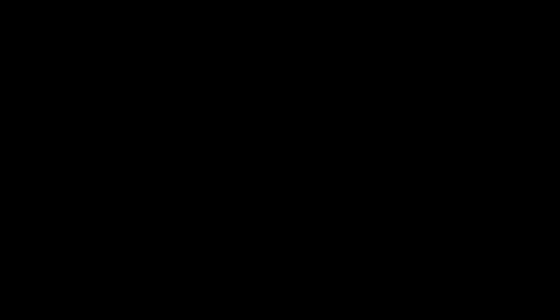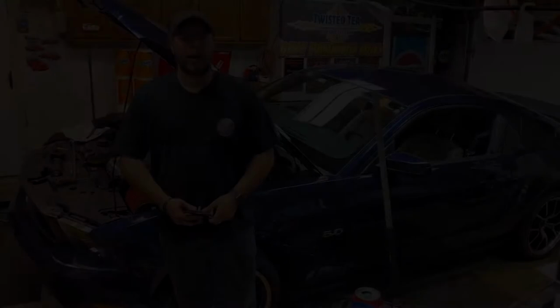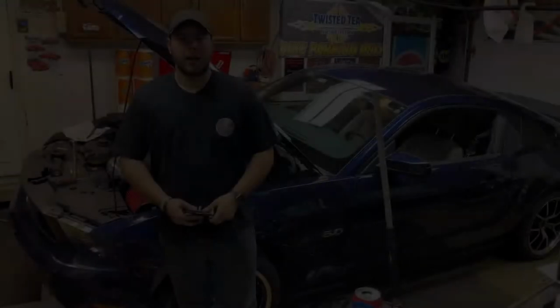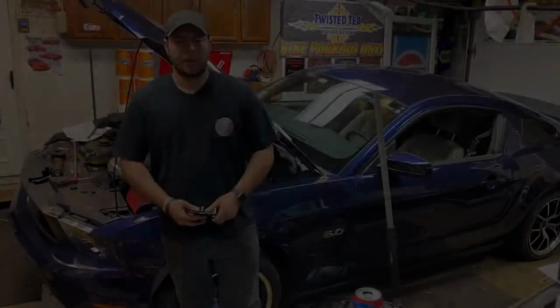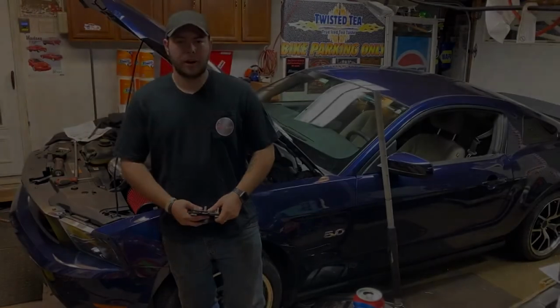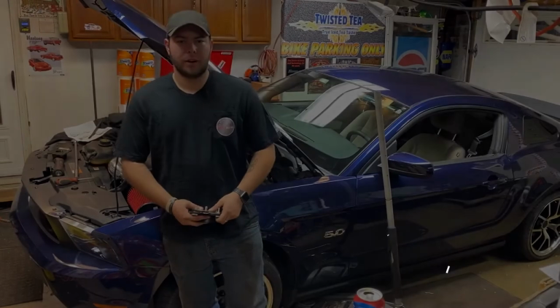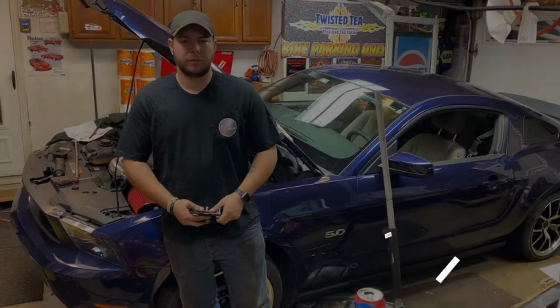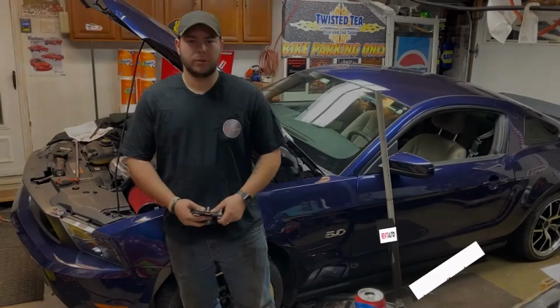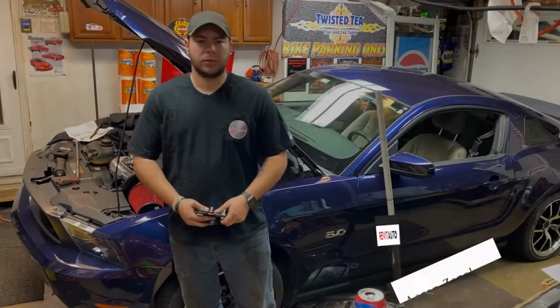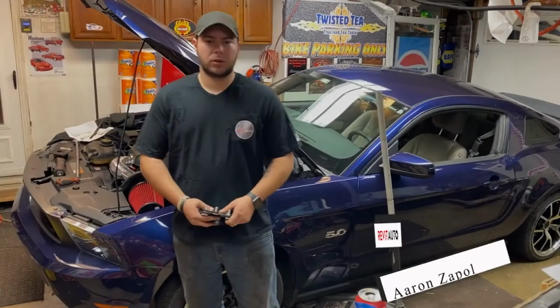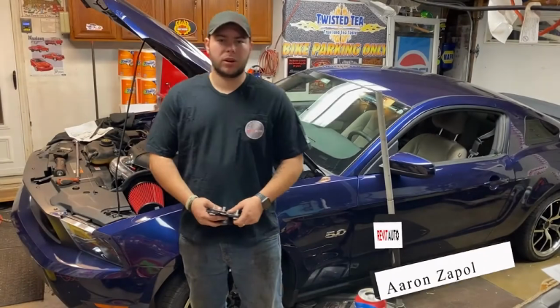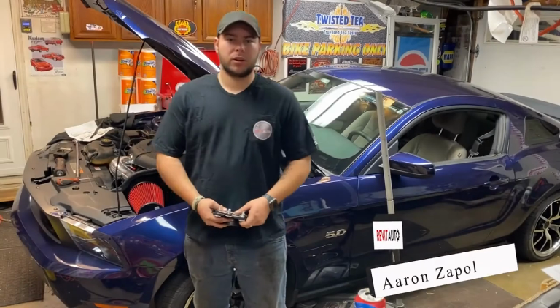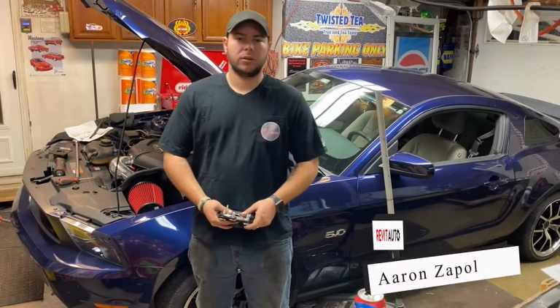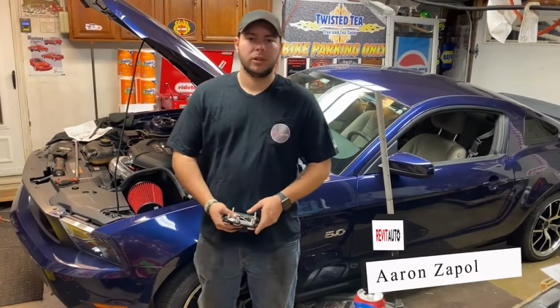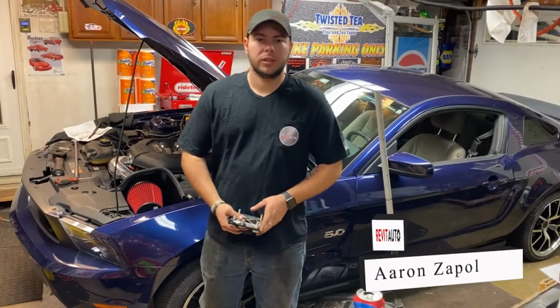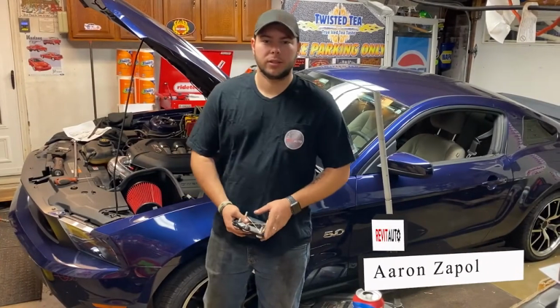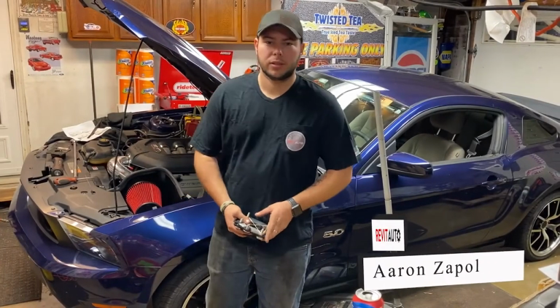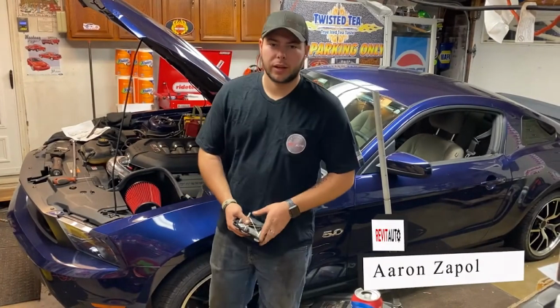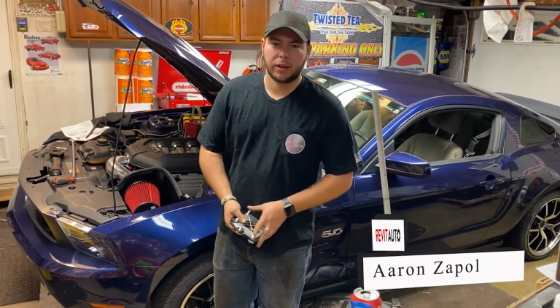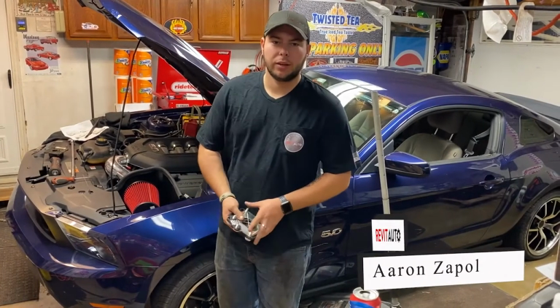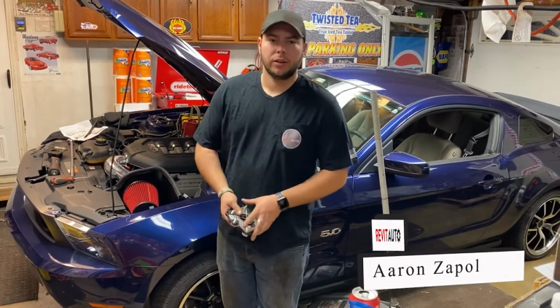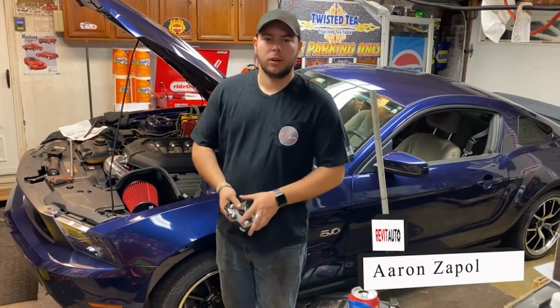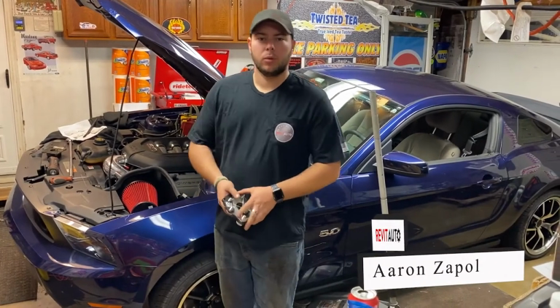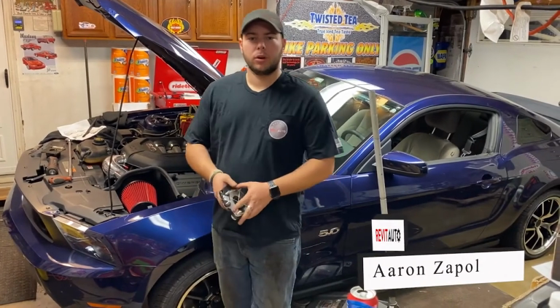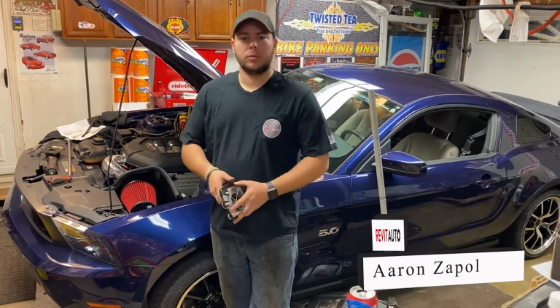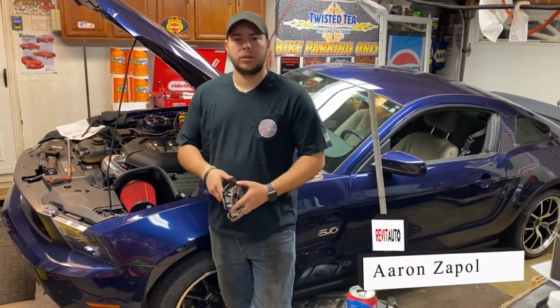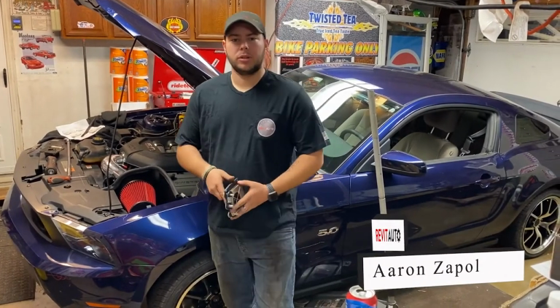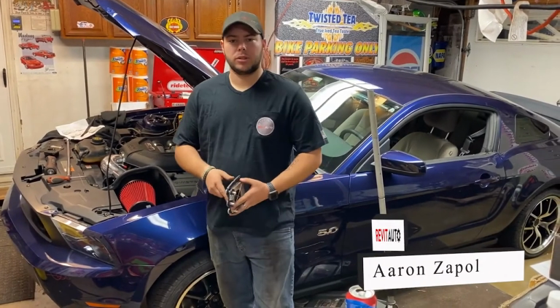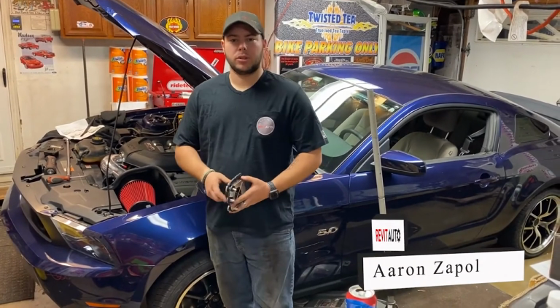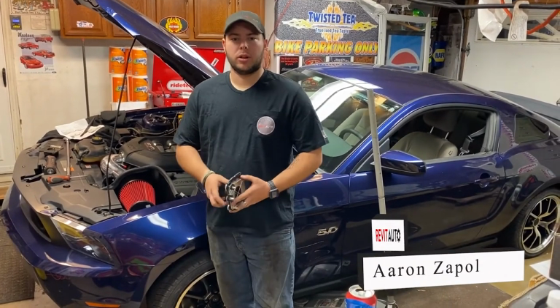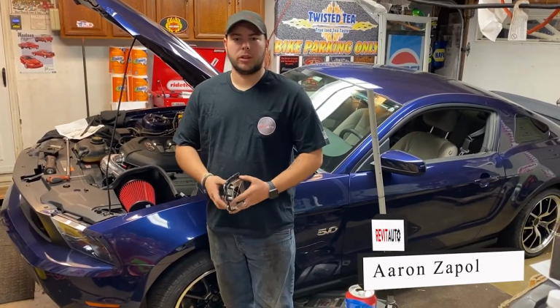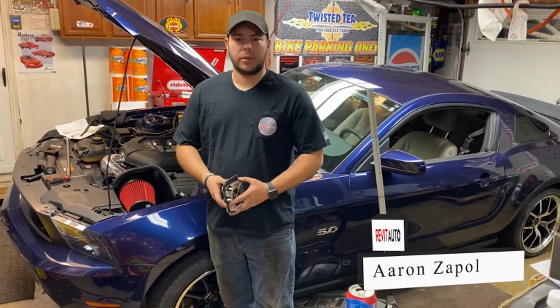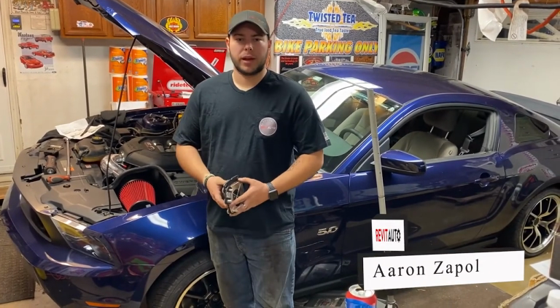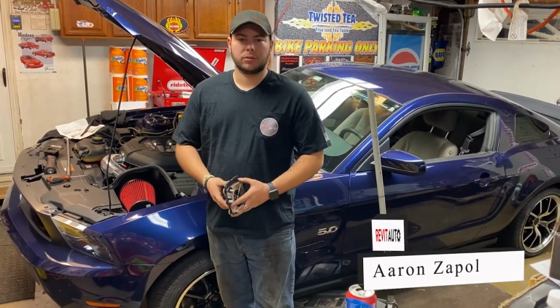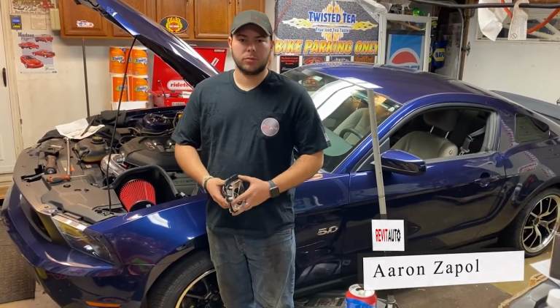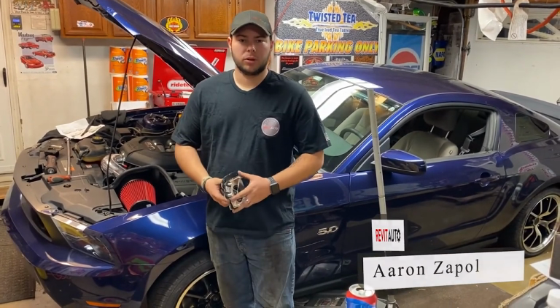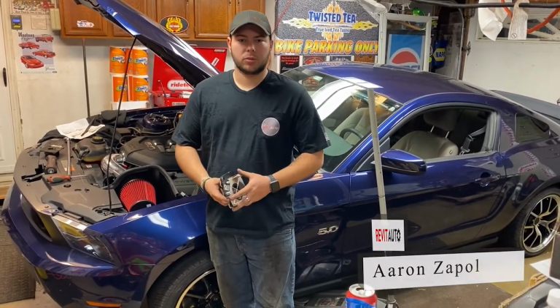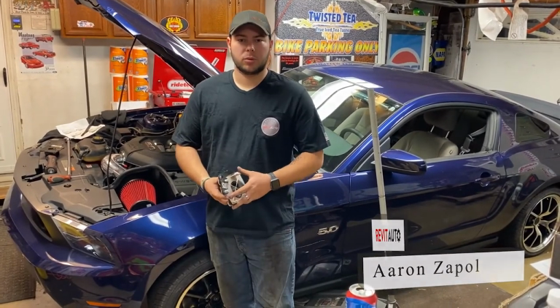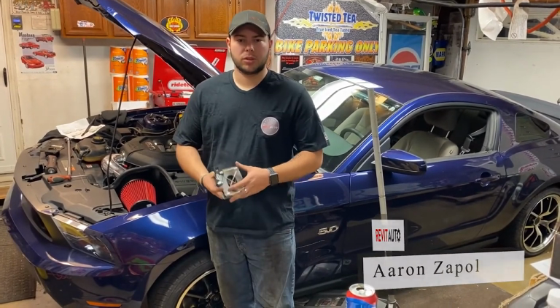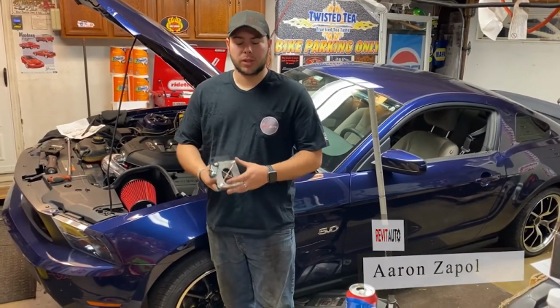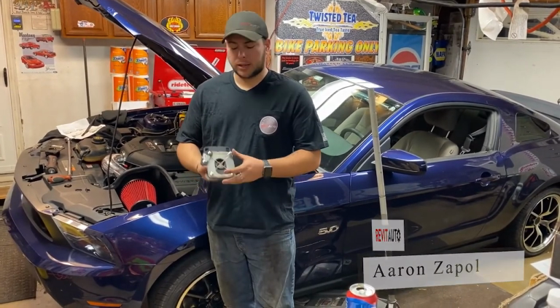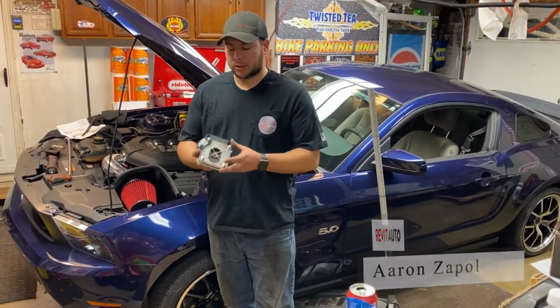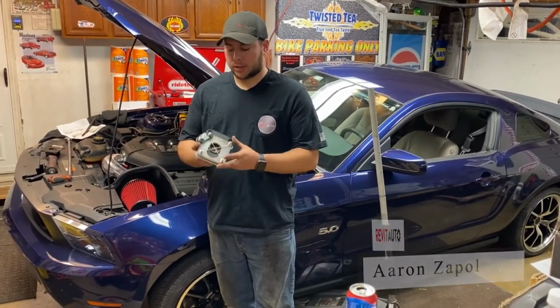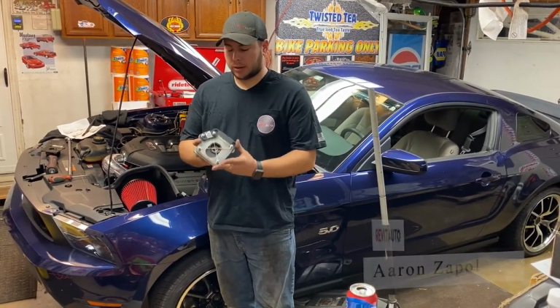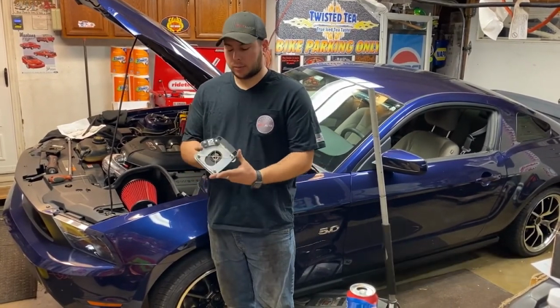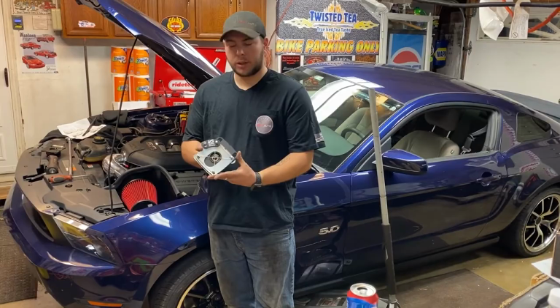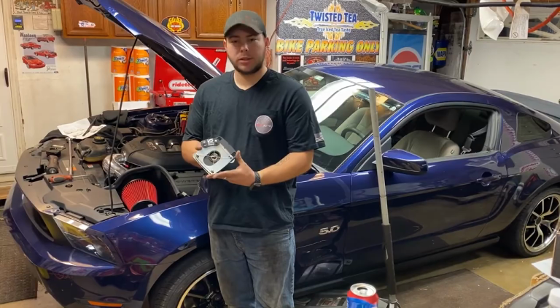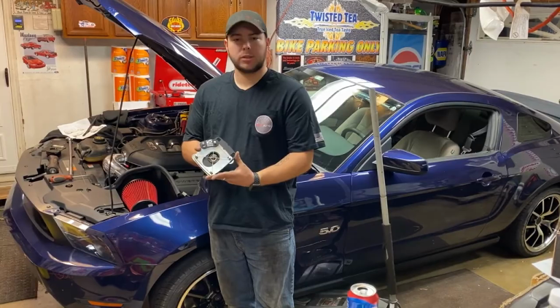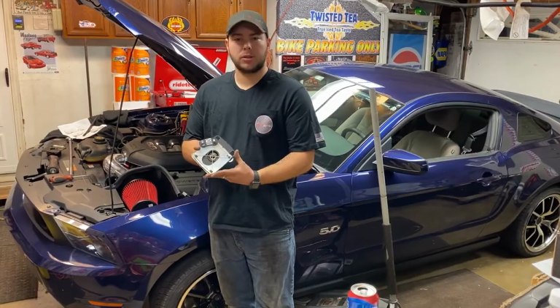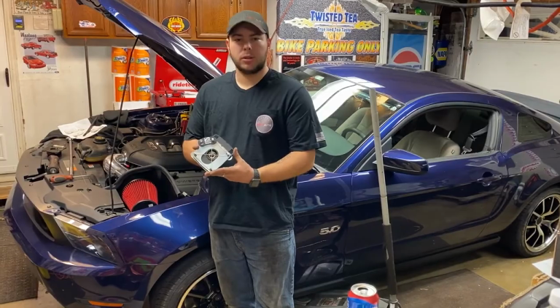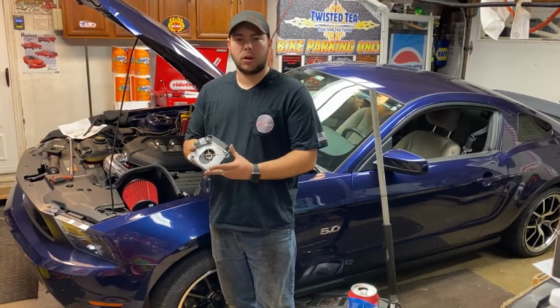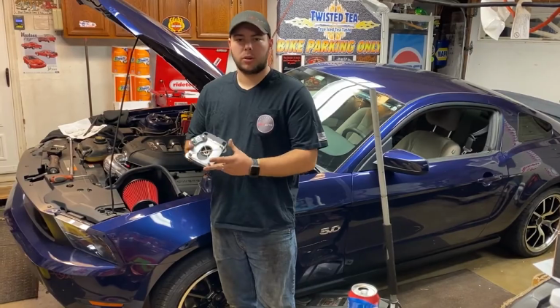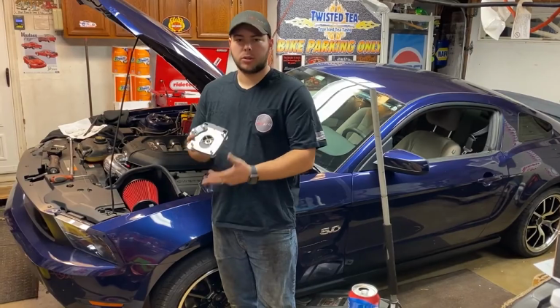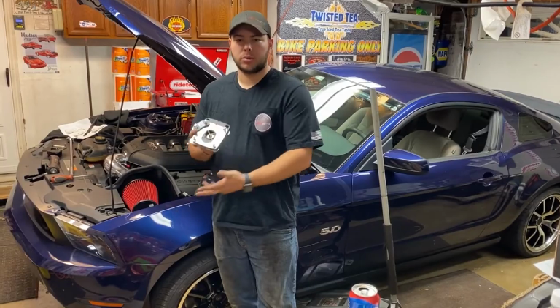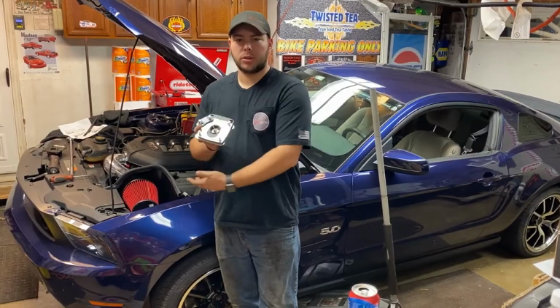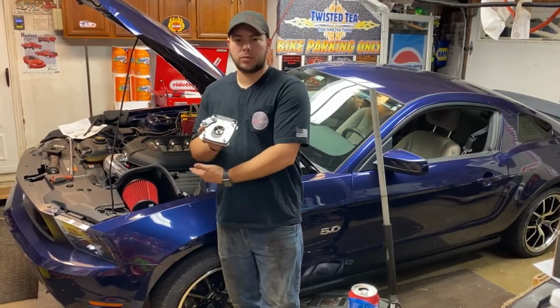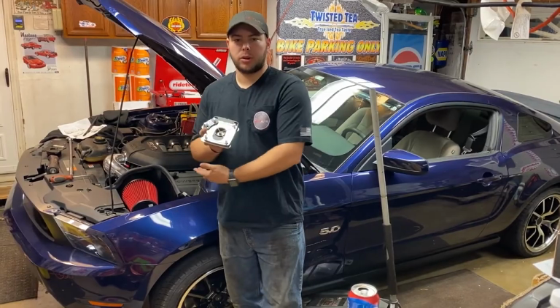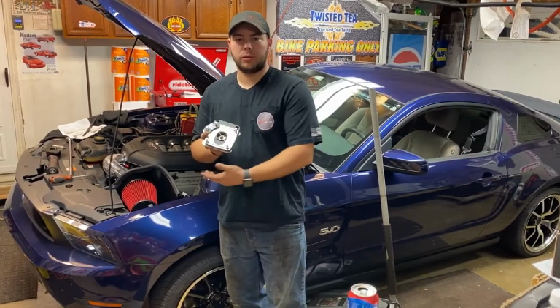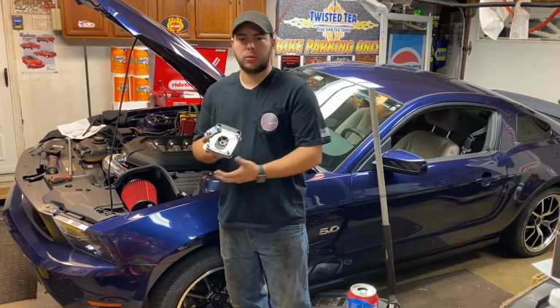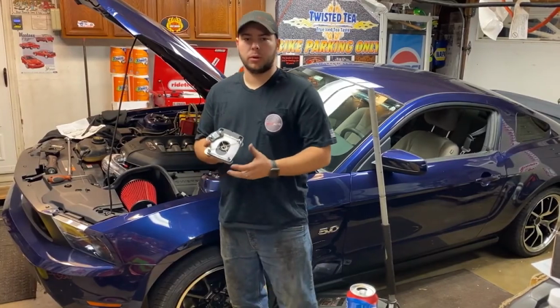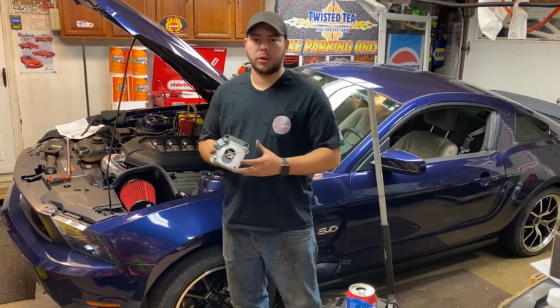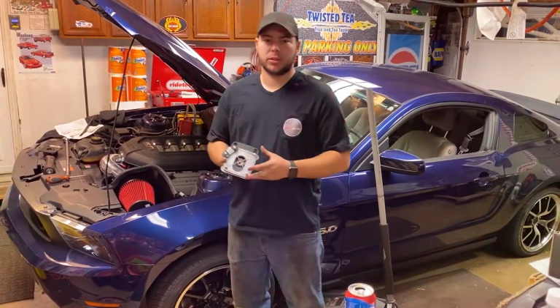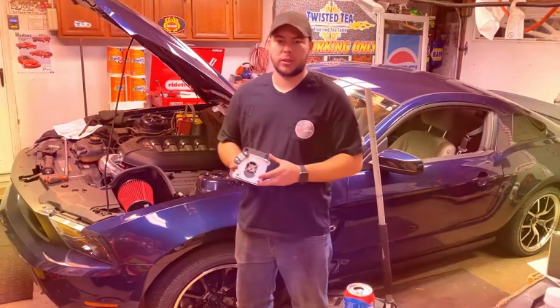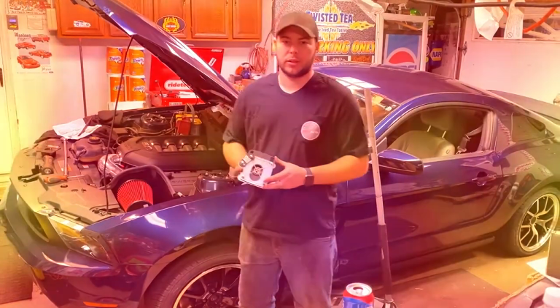Hi, I'm Aaron from Revit Auto, and today we're going to be installing the Maximum Motorsports Caster Camber Plates on our 2012 Ford Mustang.